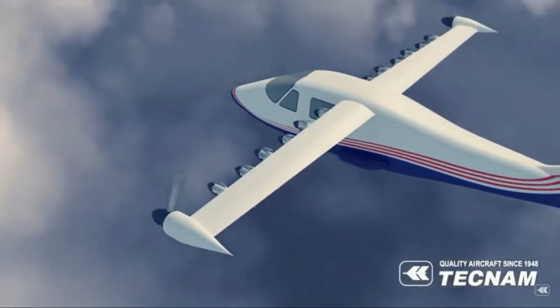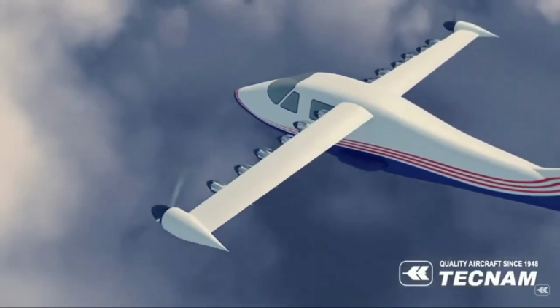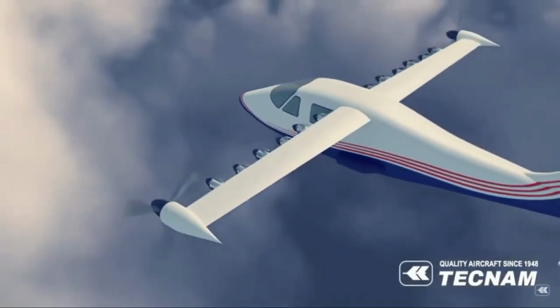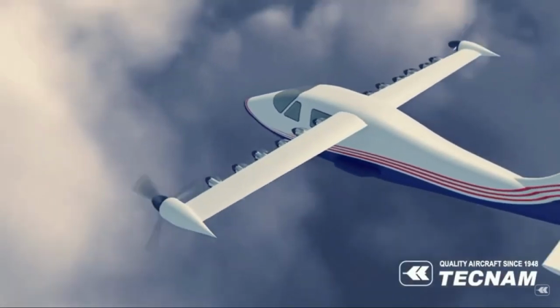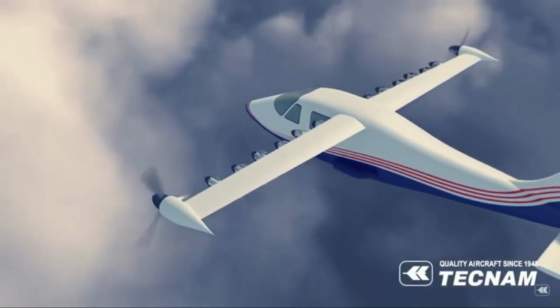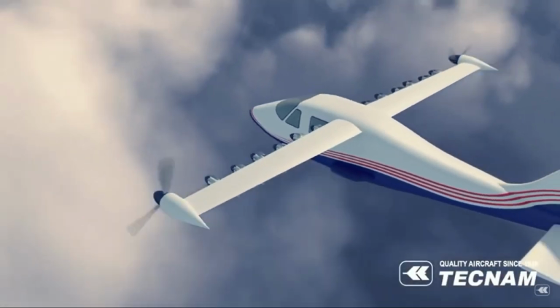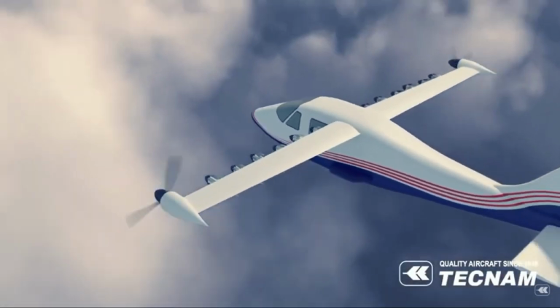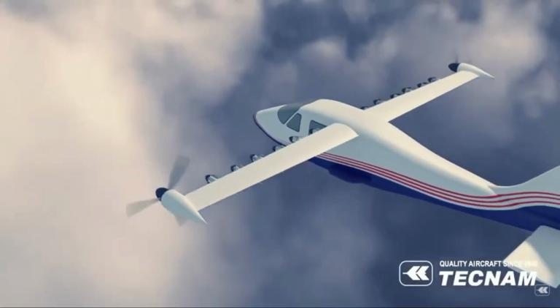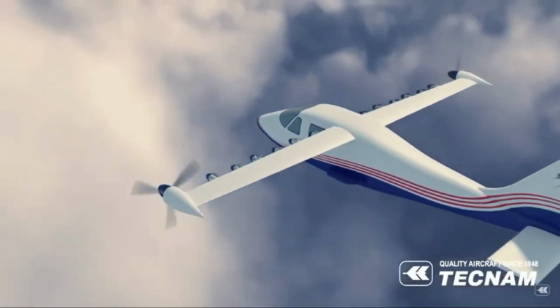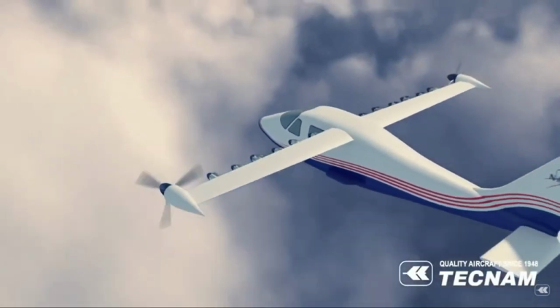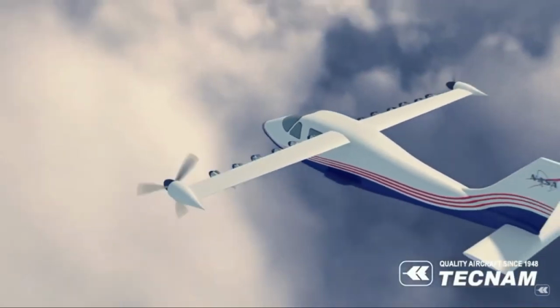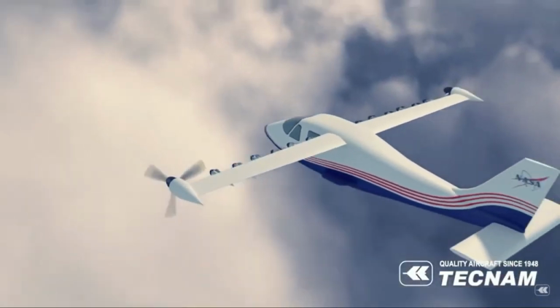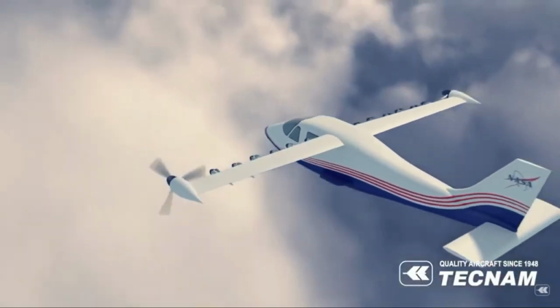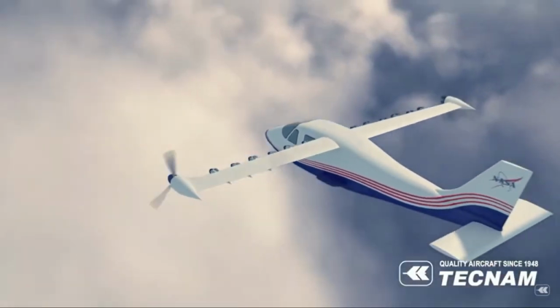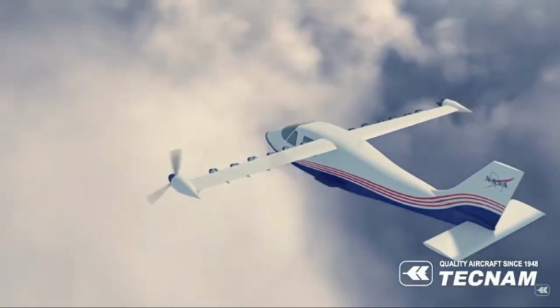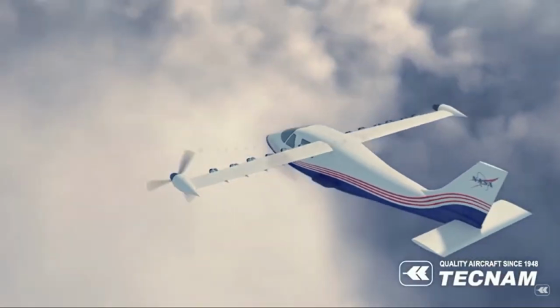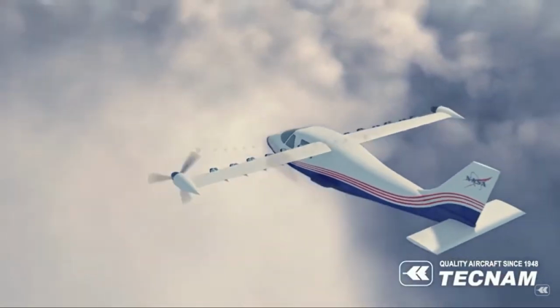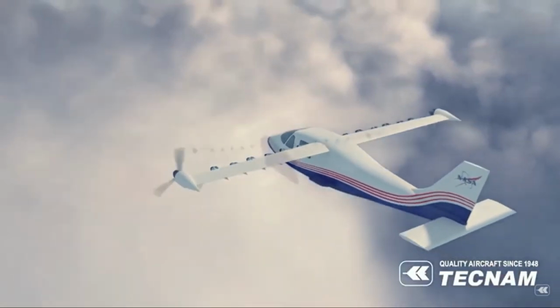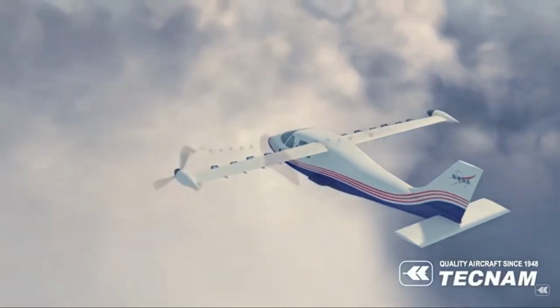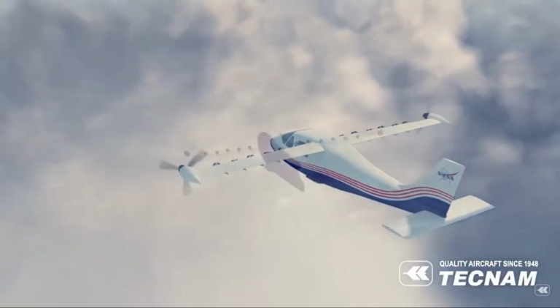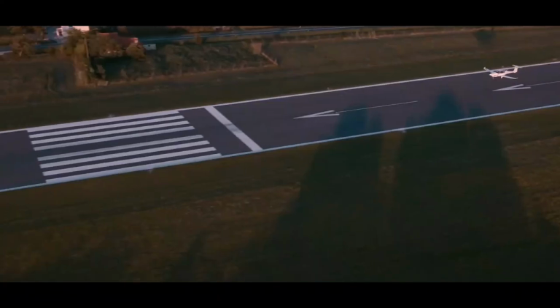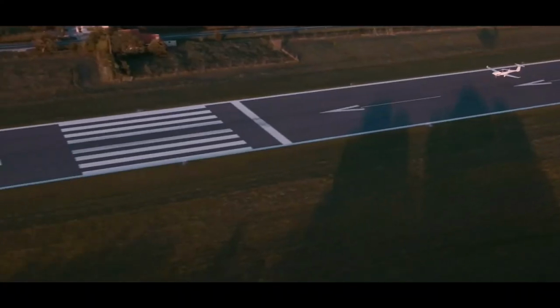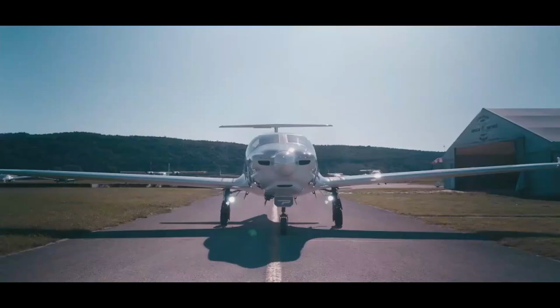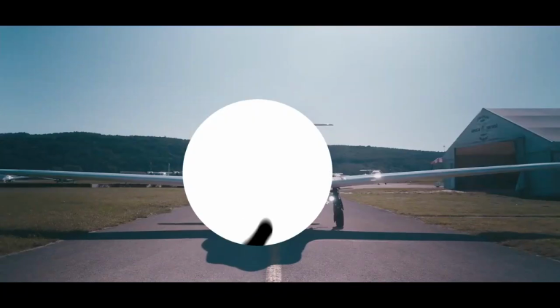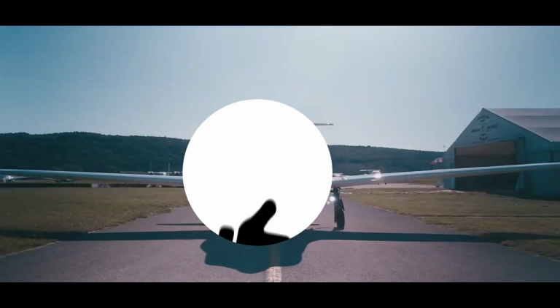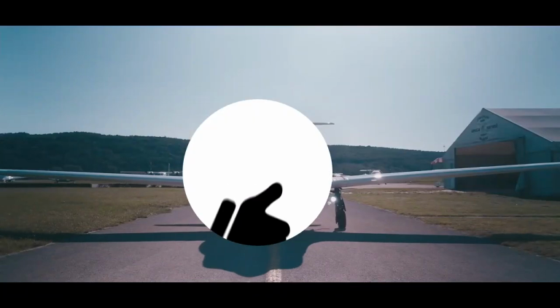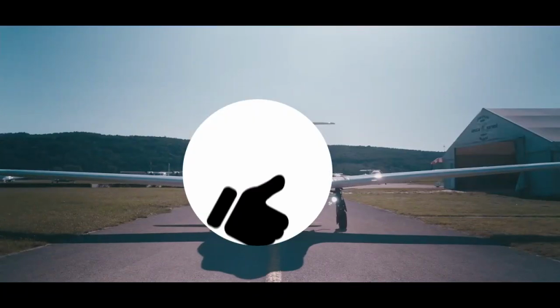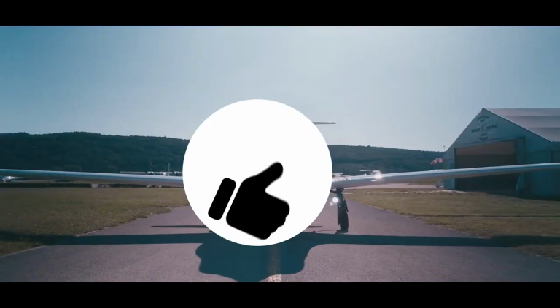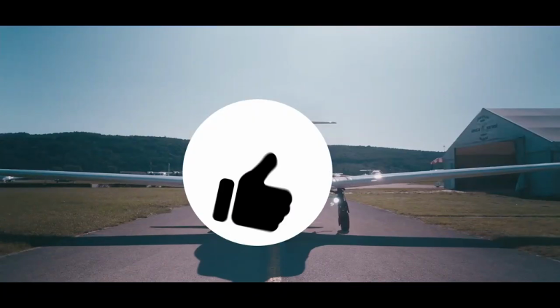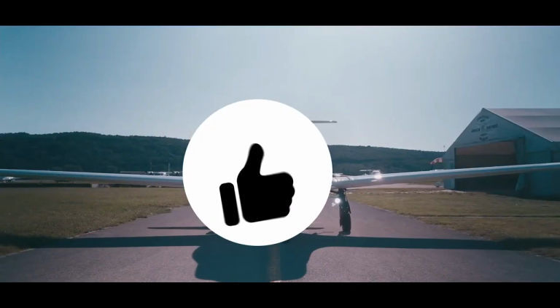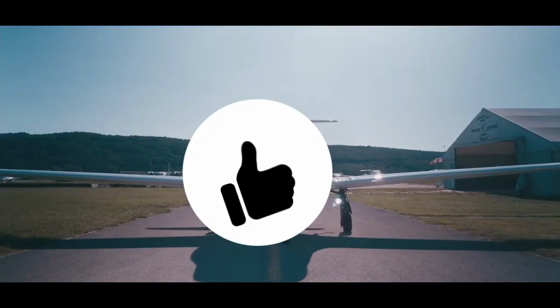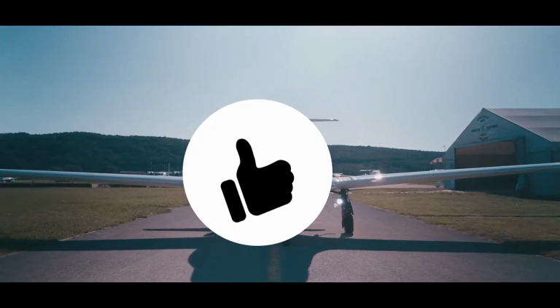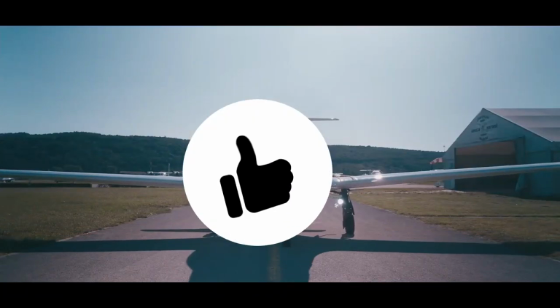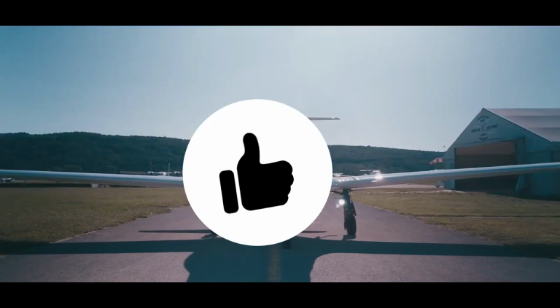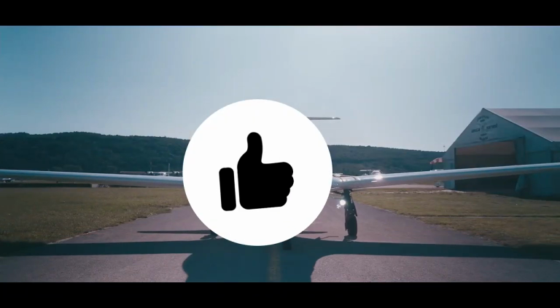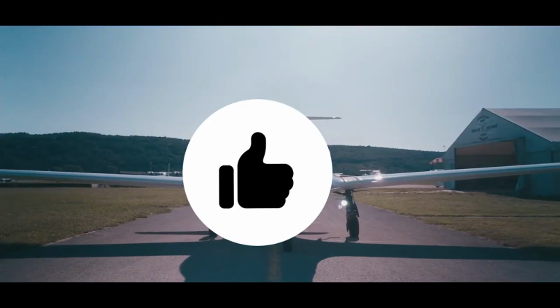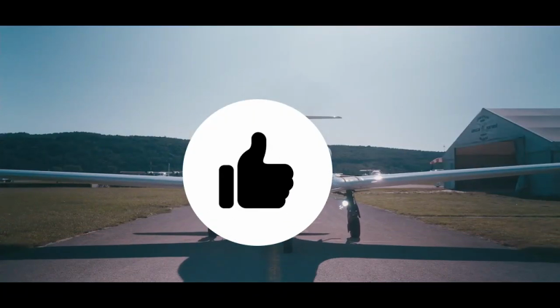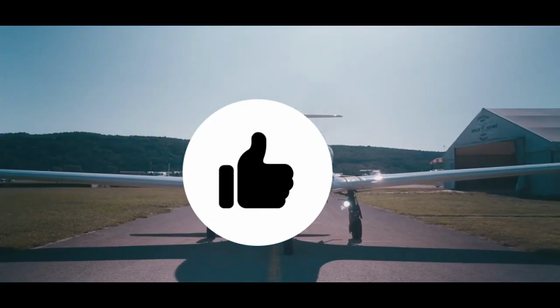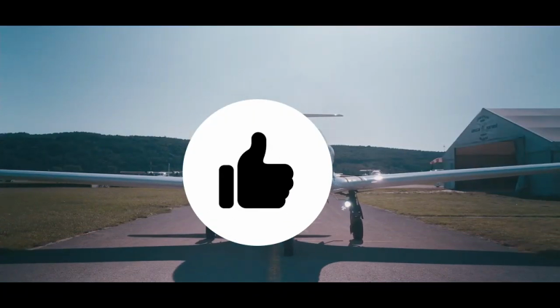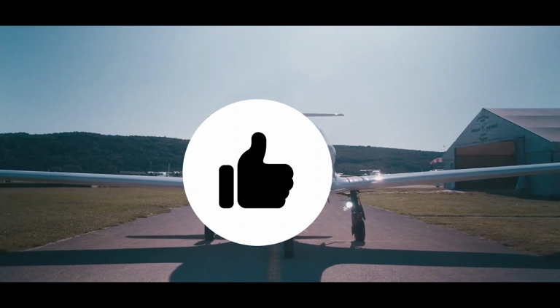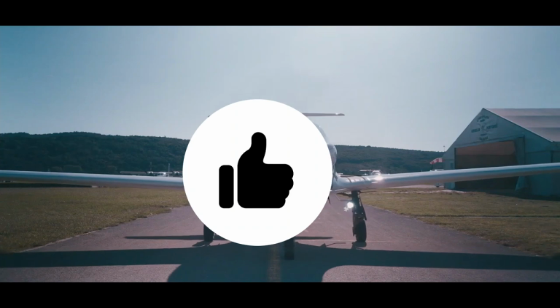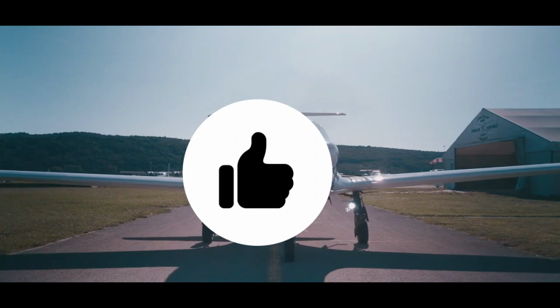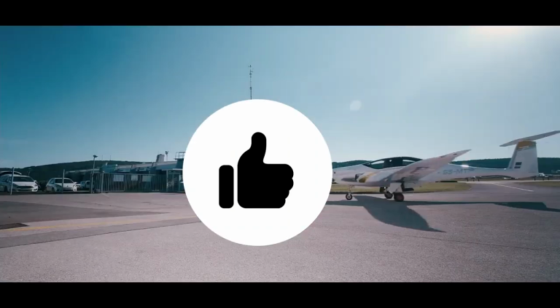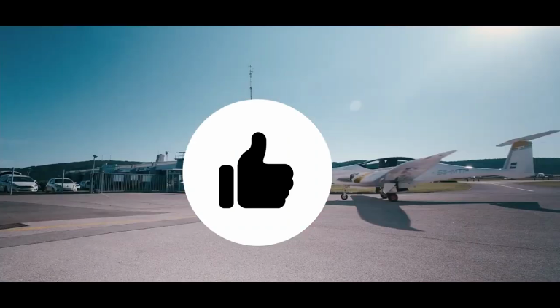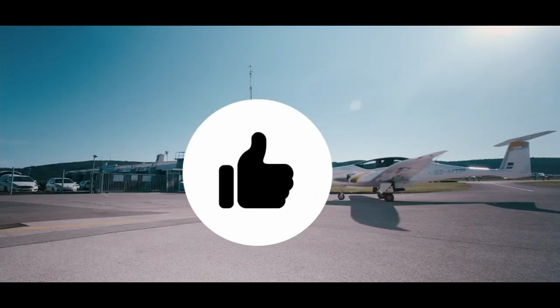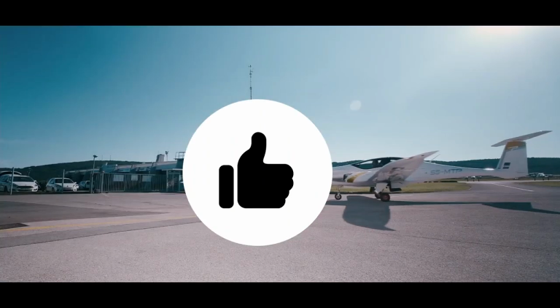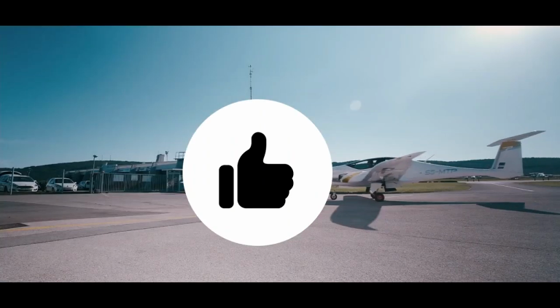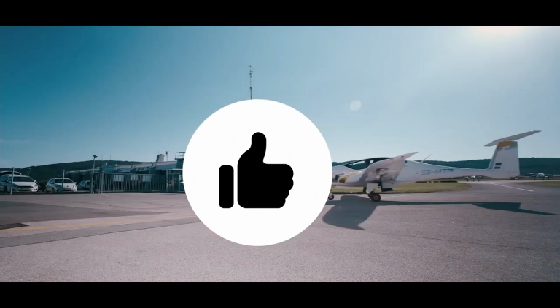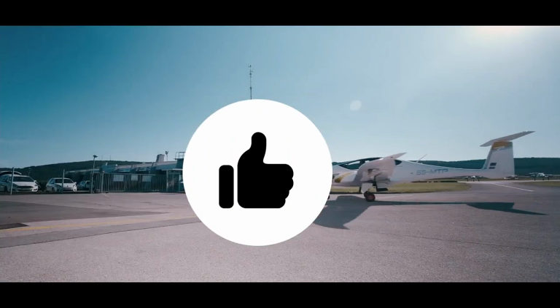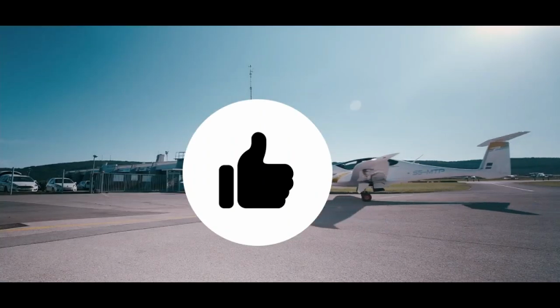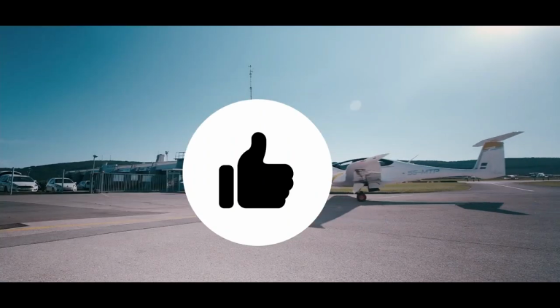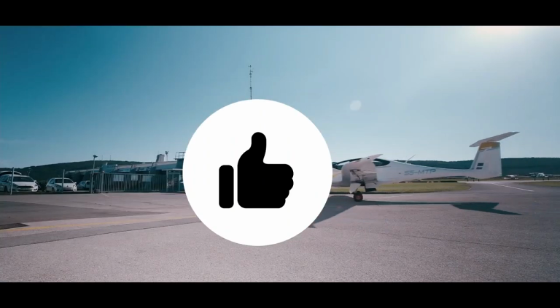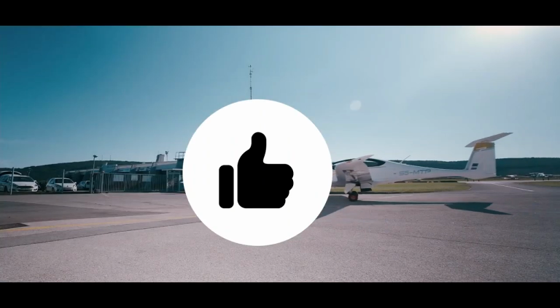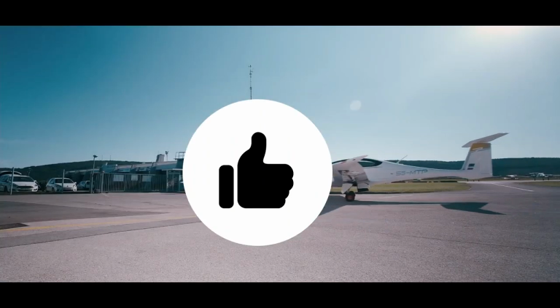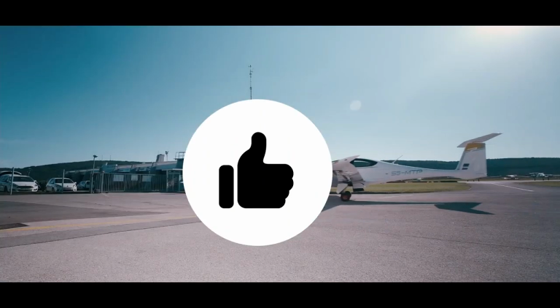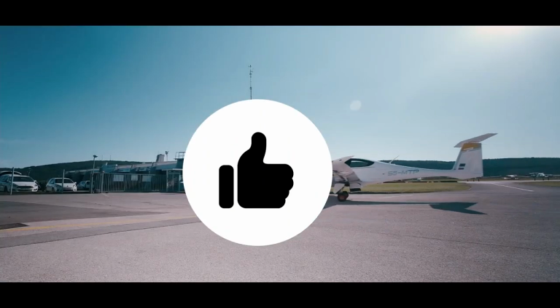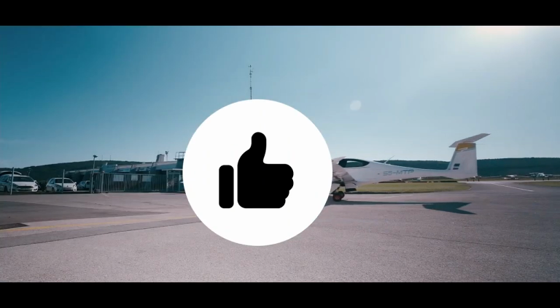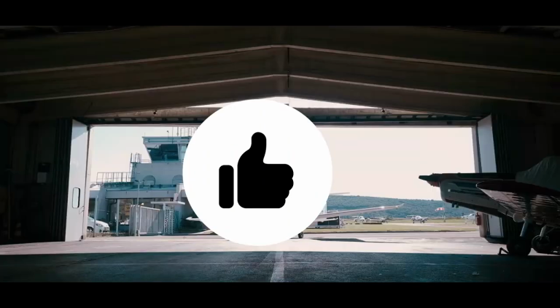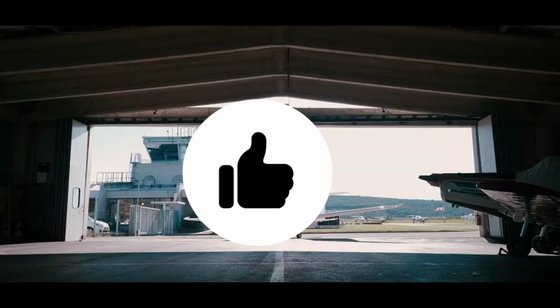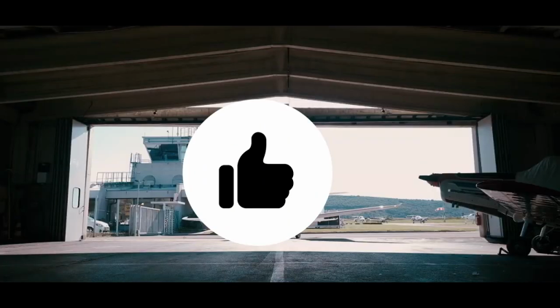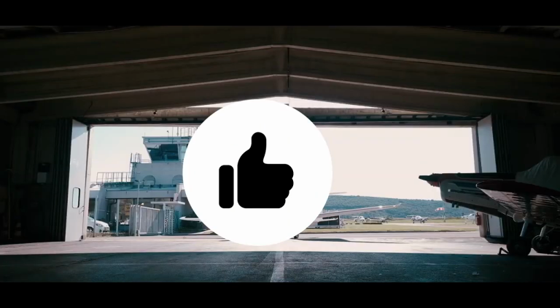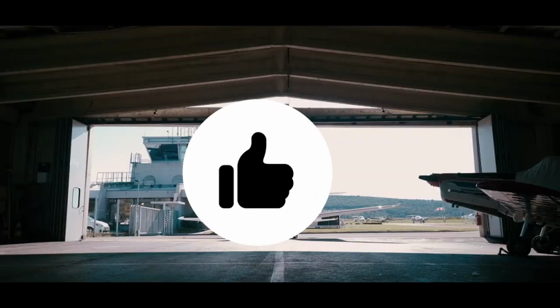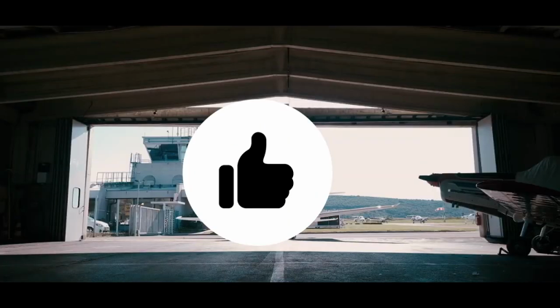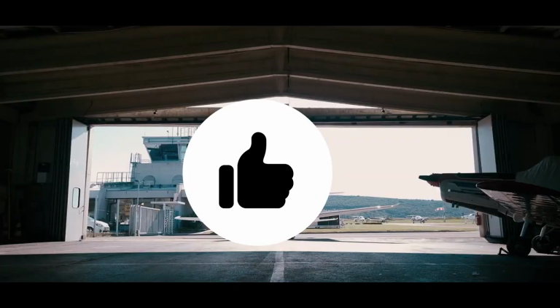And with this, the video is concluded. If you learned something from it, please give it a thumbs up. Thank you for your attention.